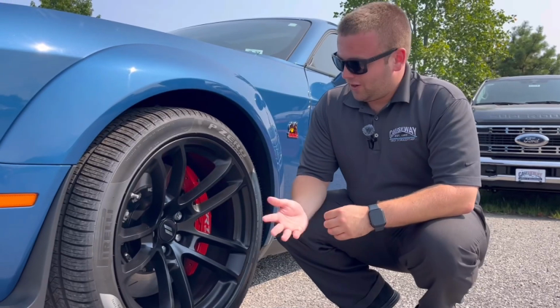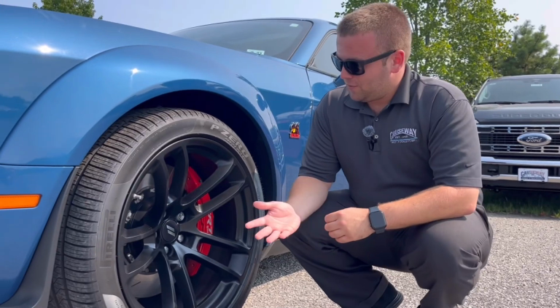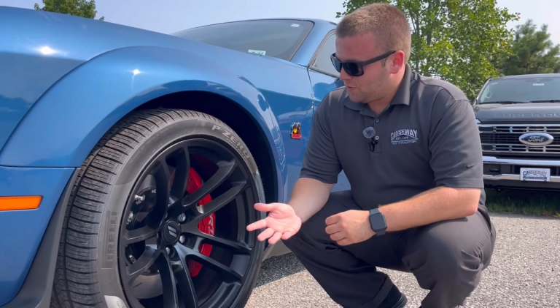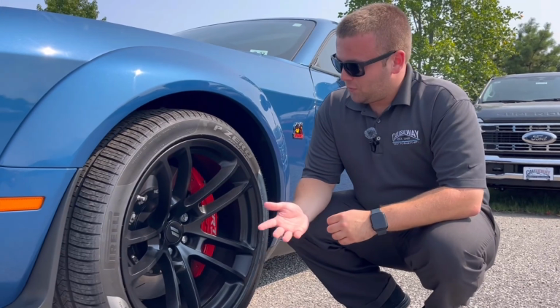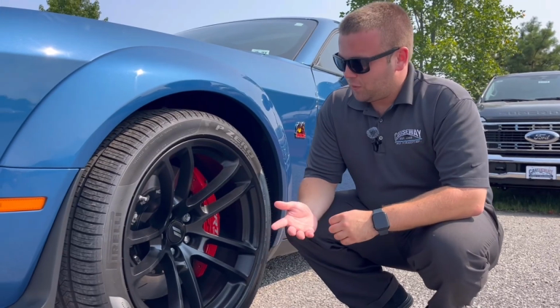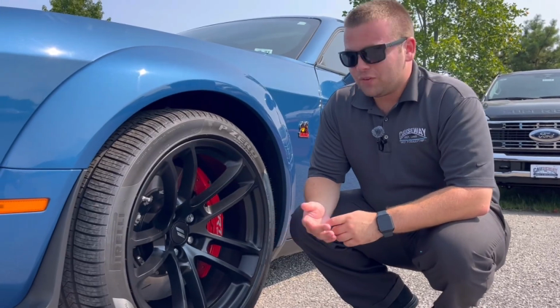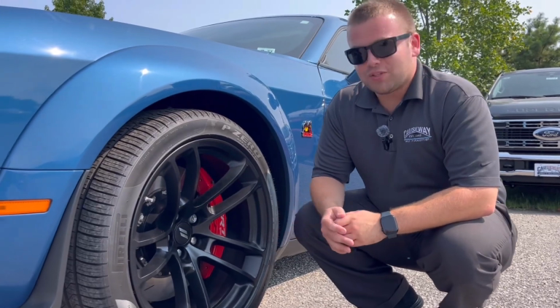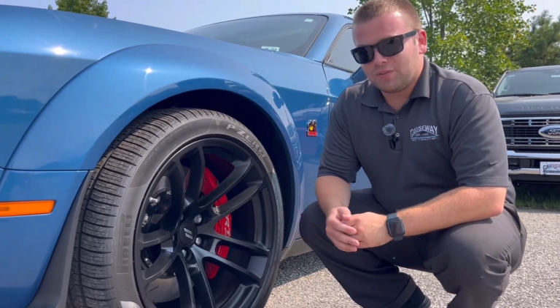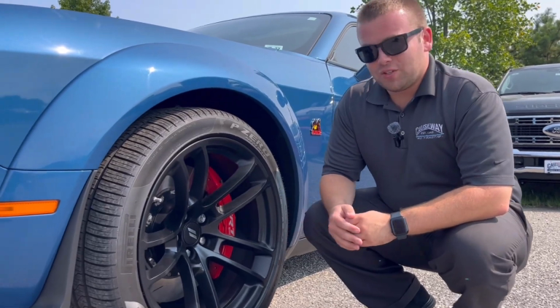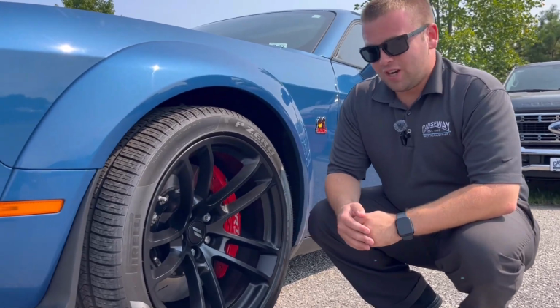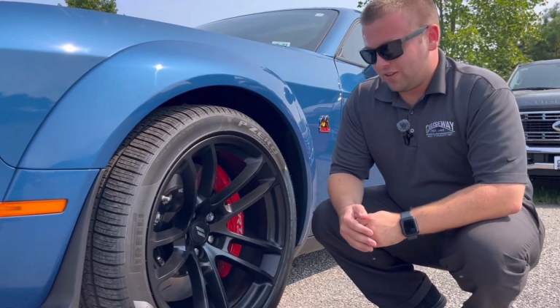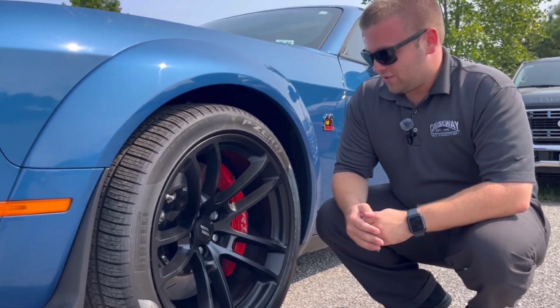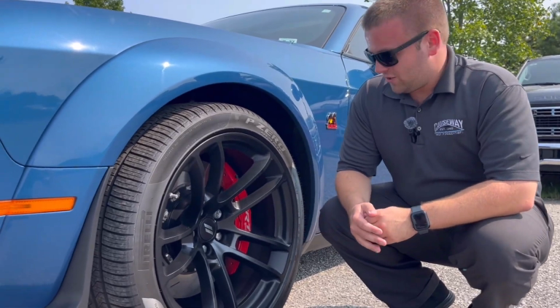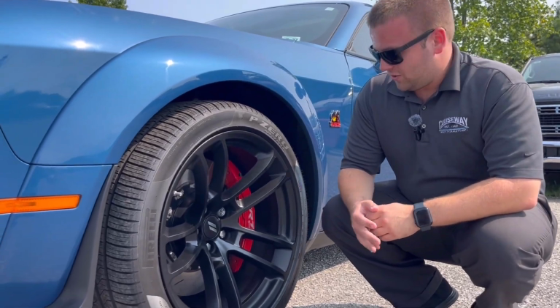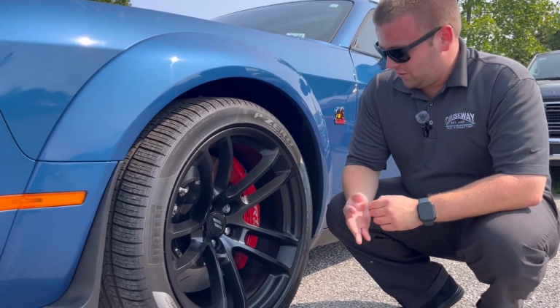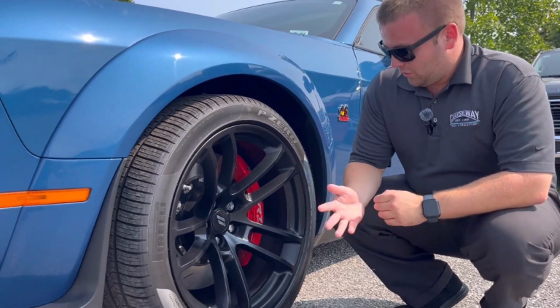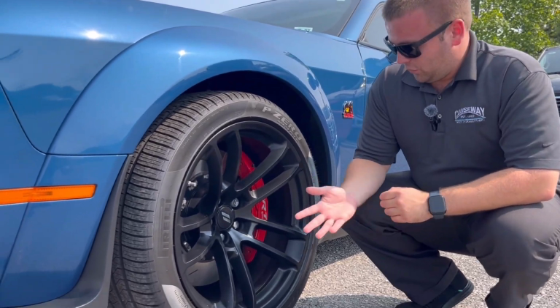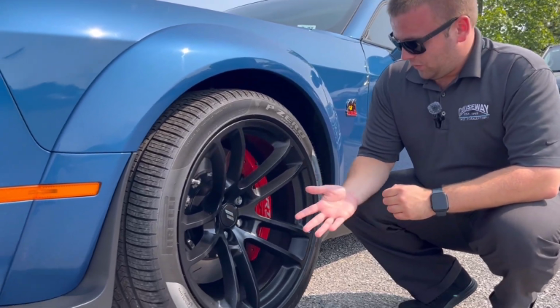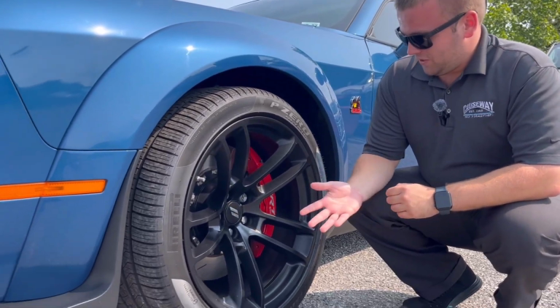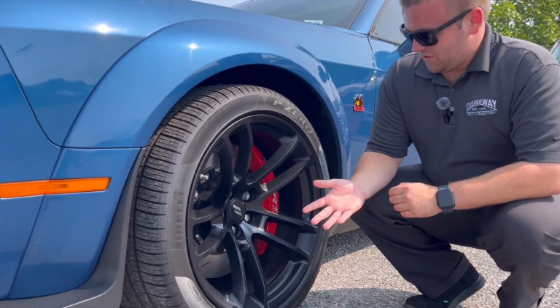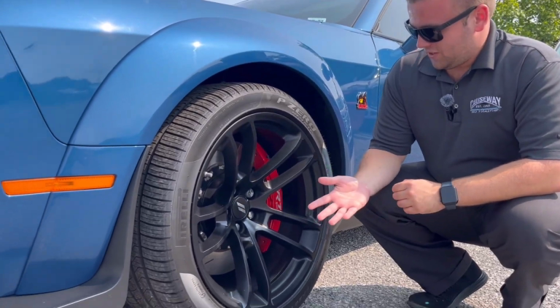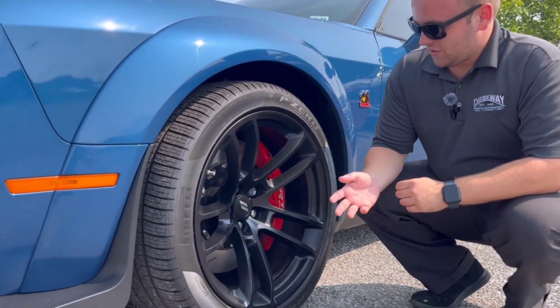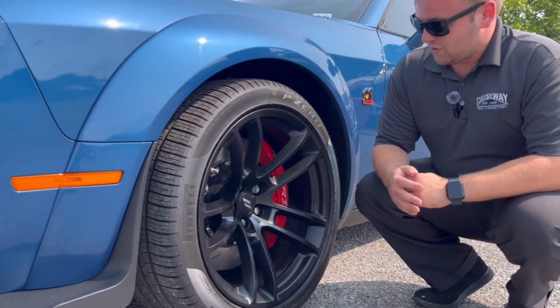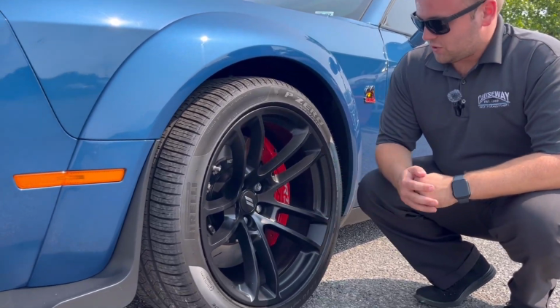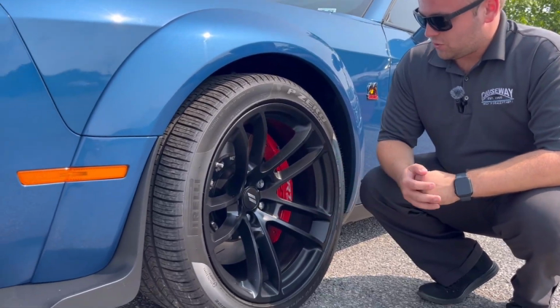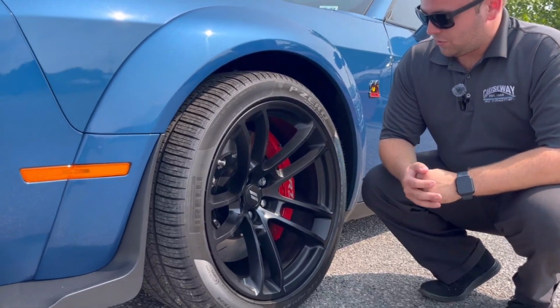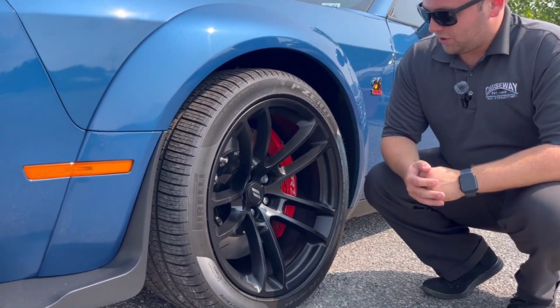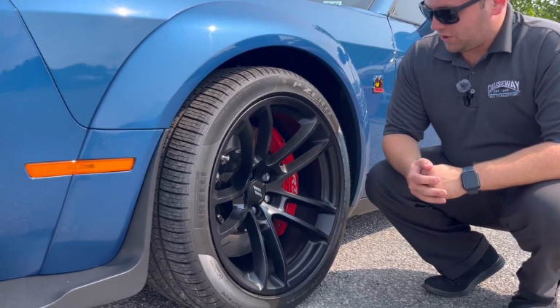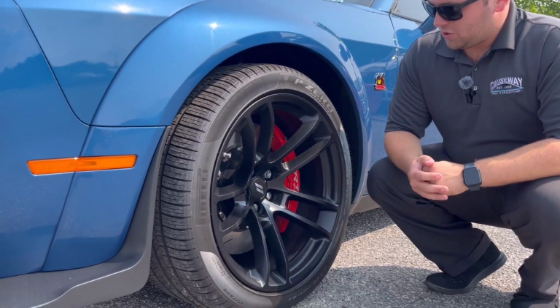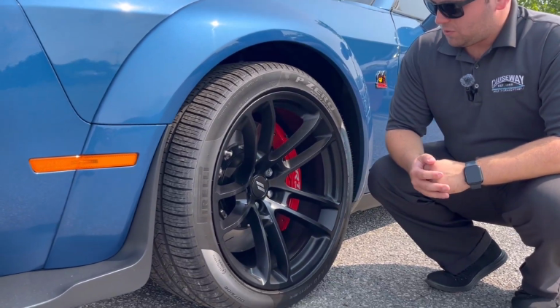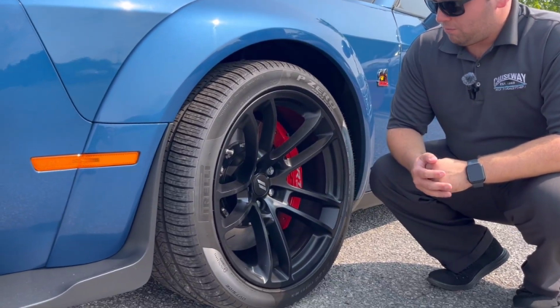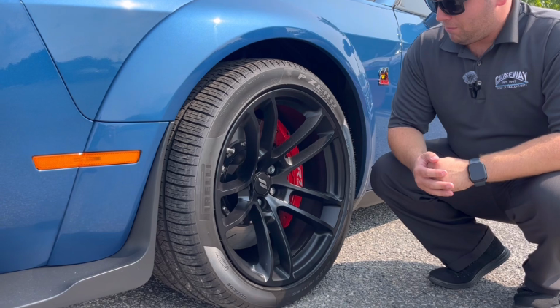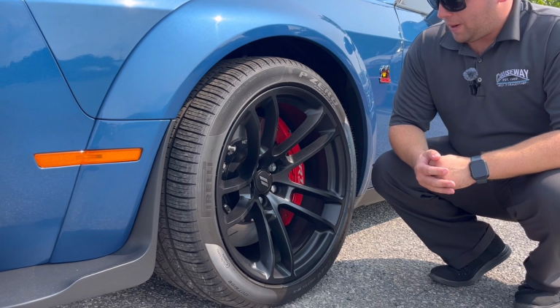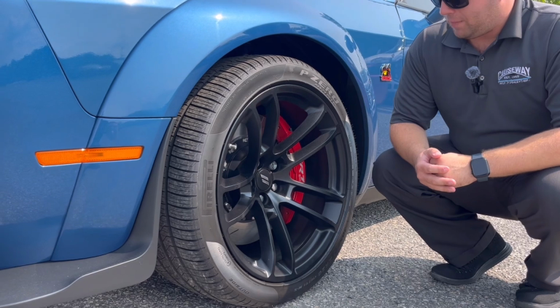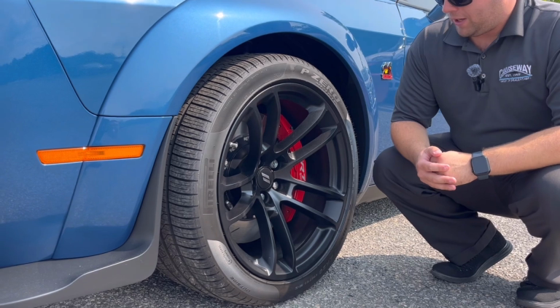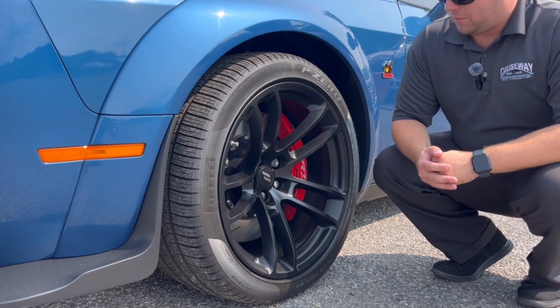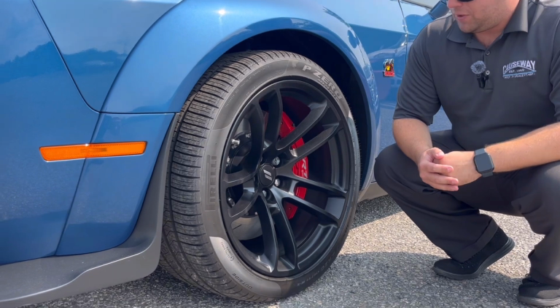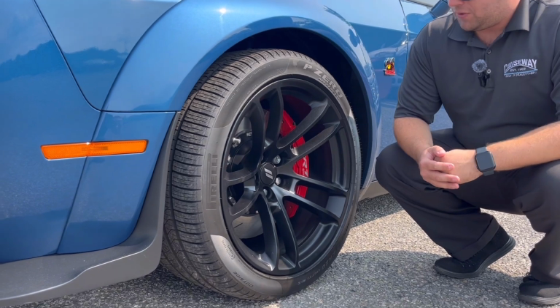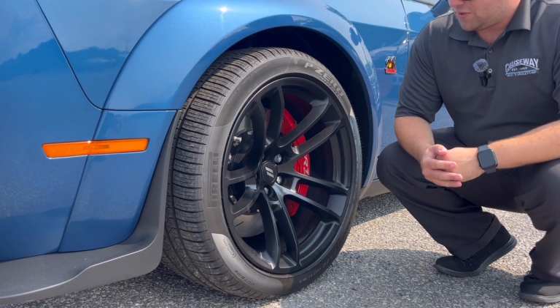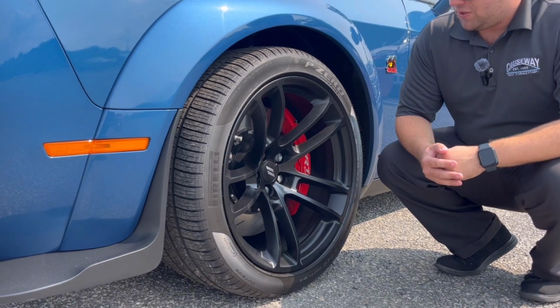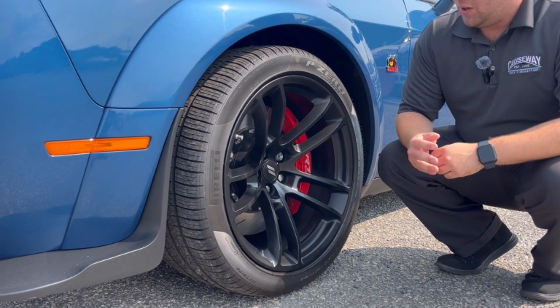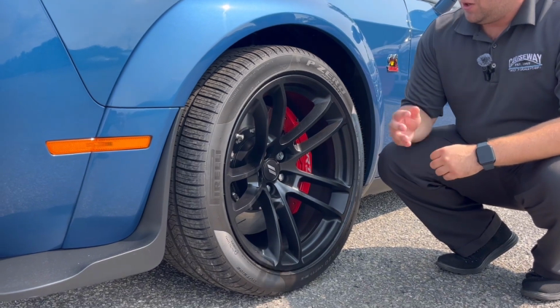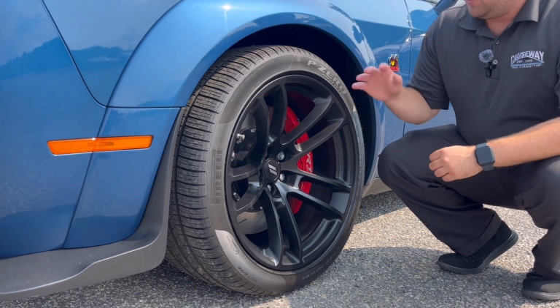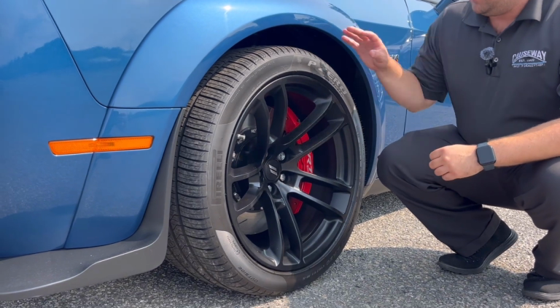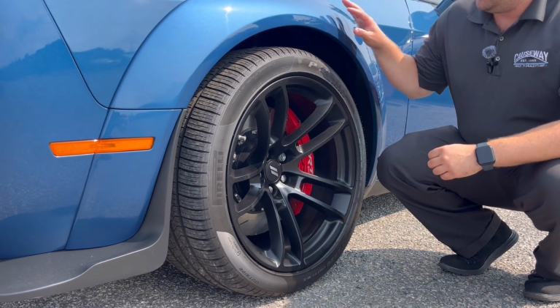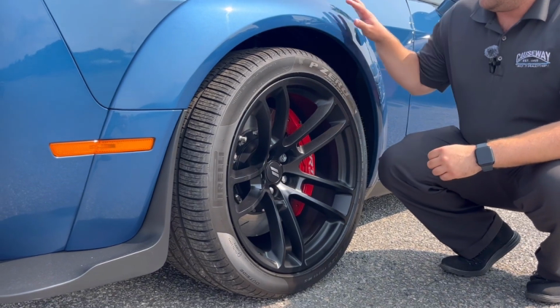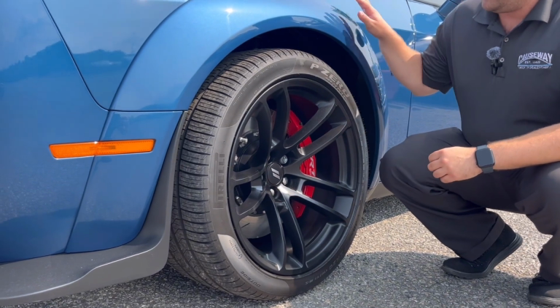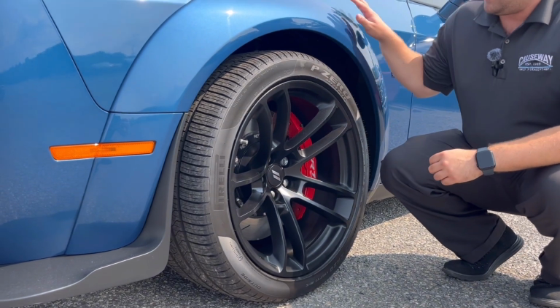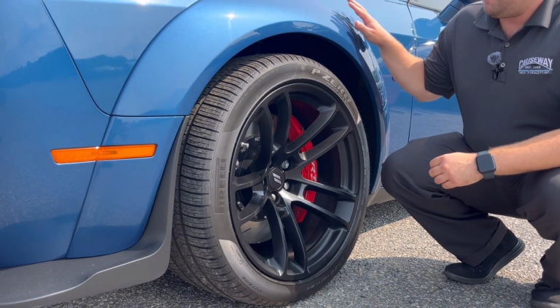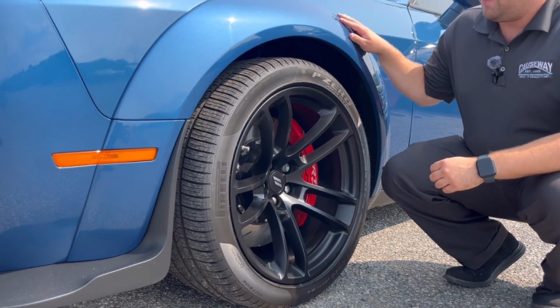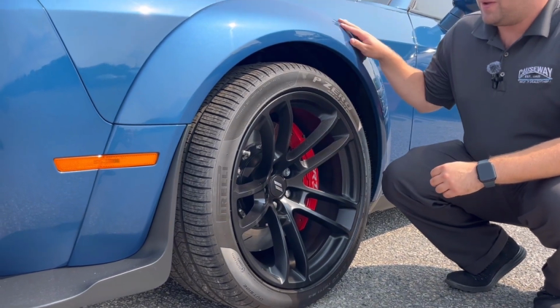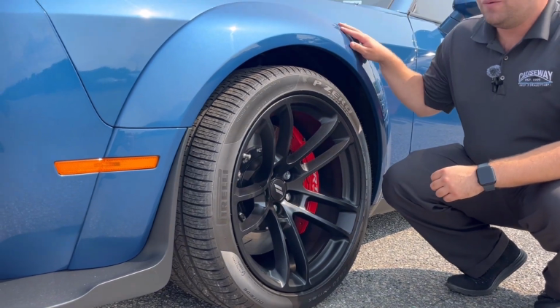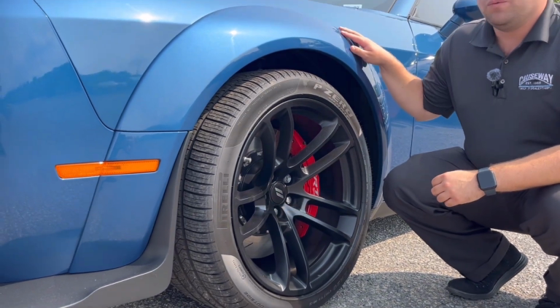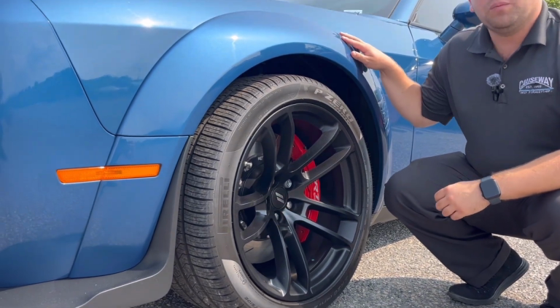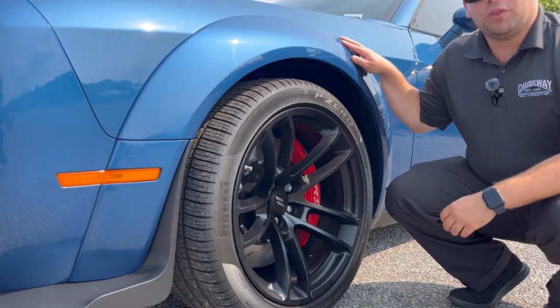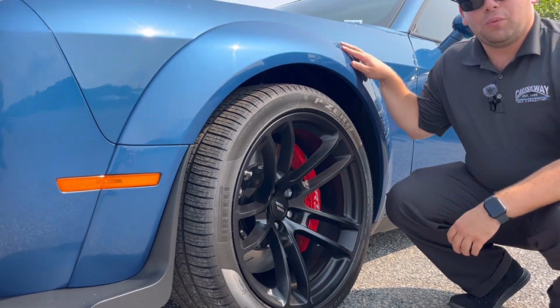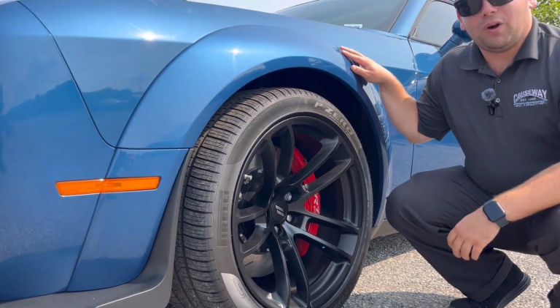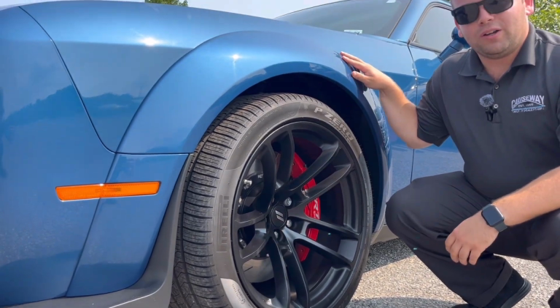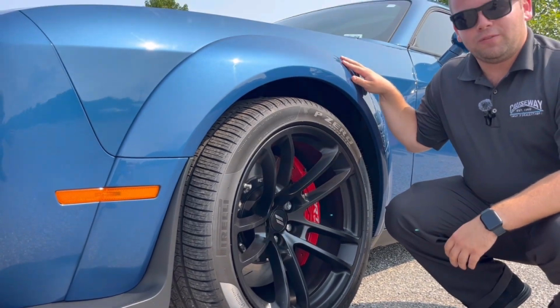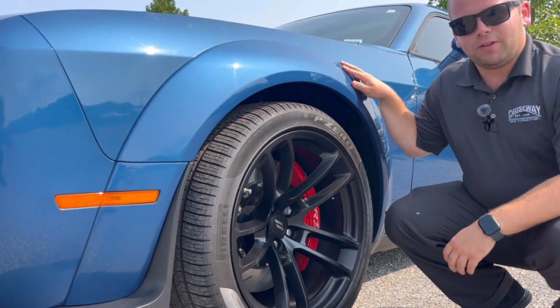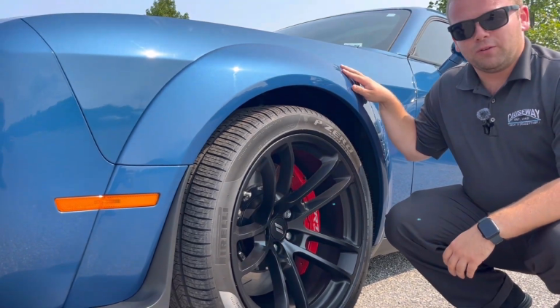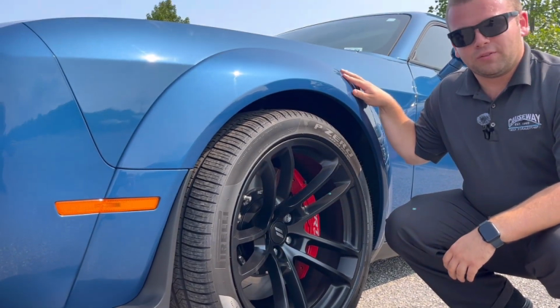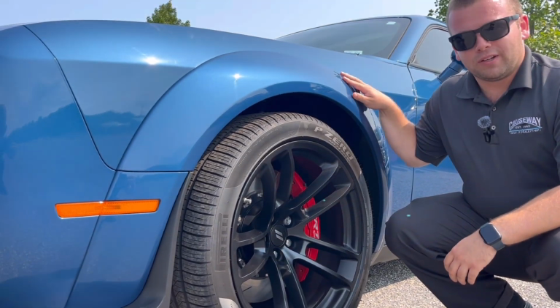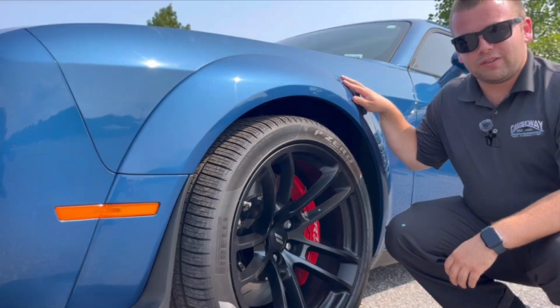Now coming to the wheels of the Challenger, we have these nice 20-inch matte black wheels to complement with the wide fender flares.